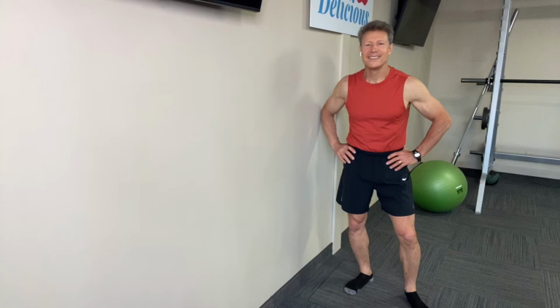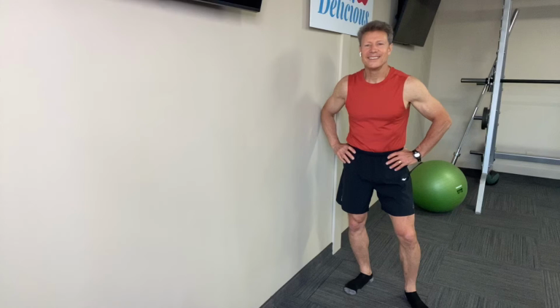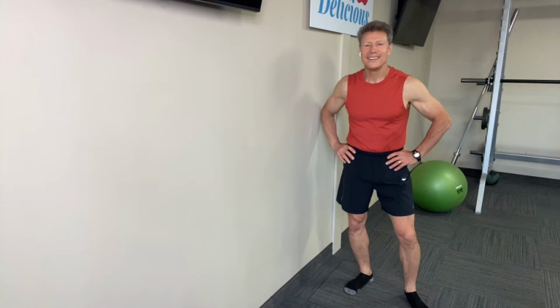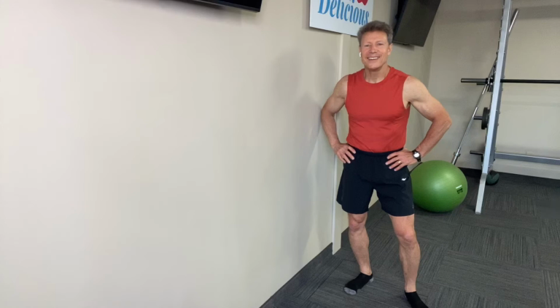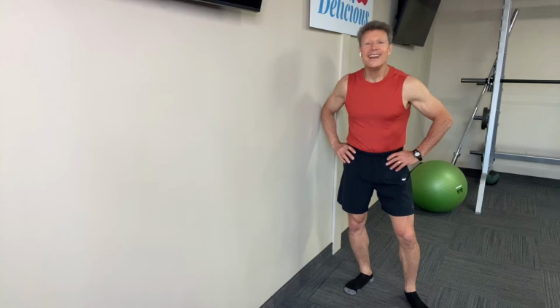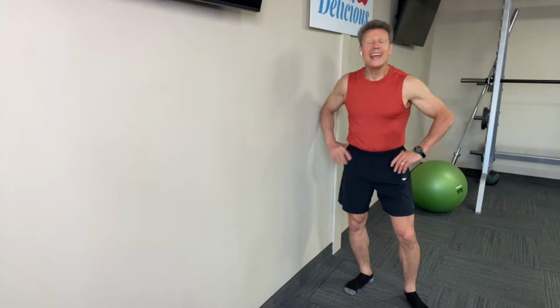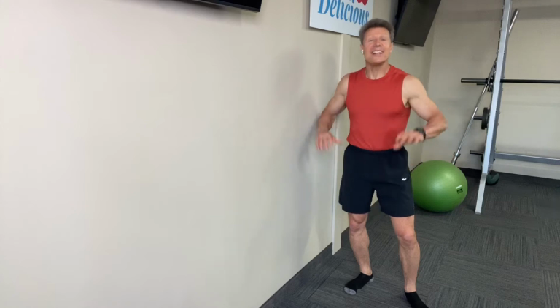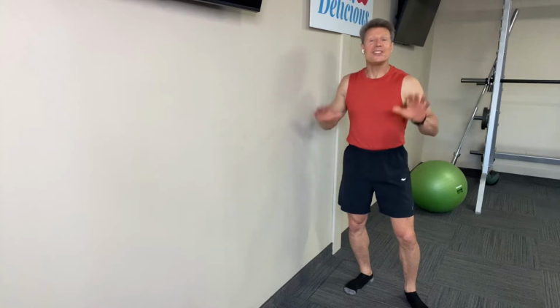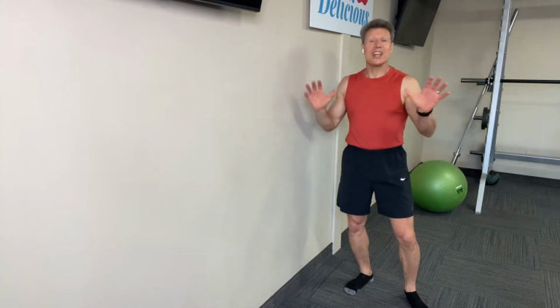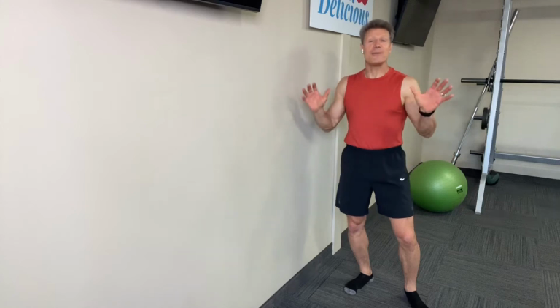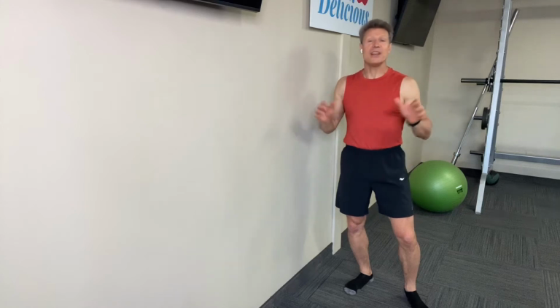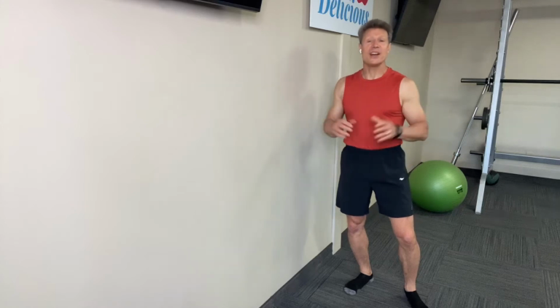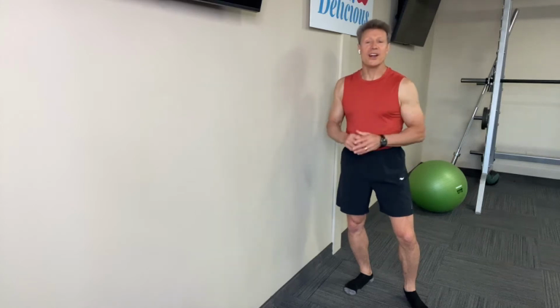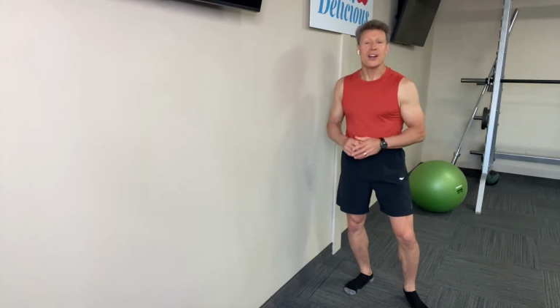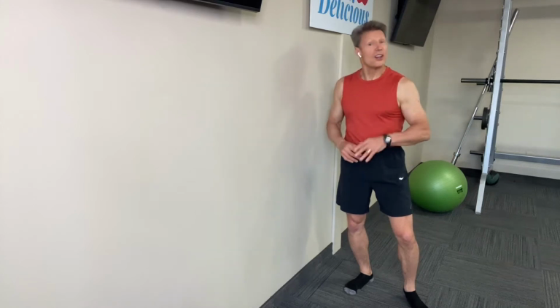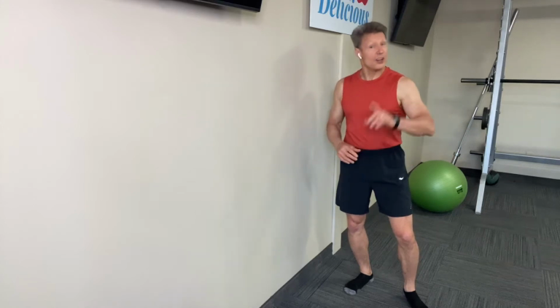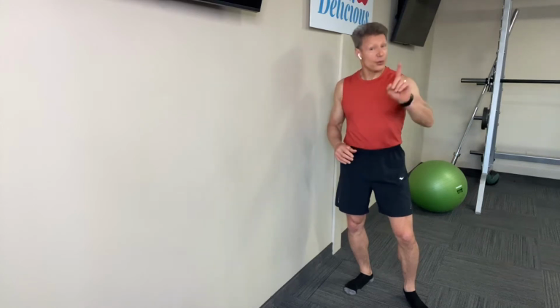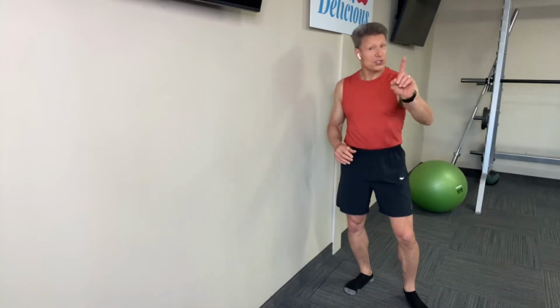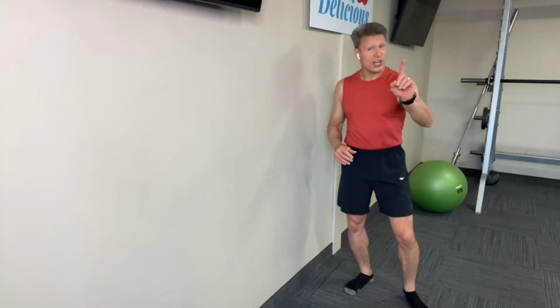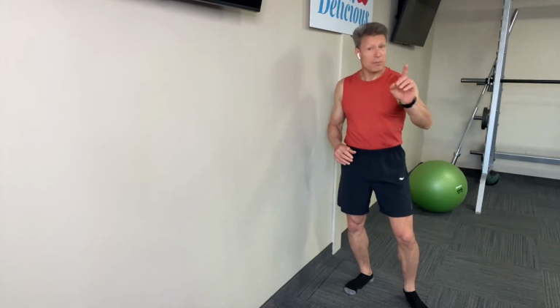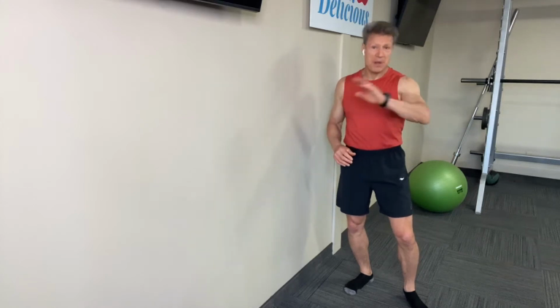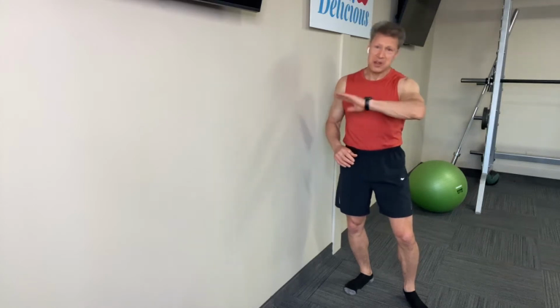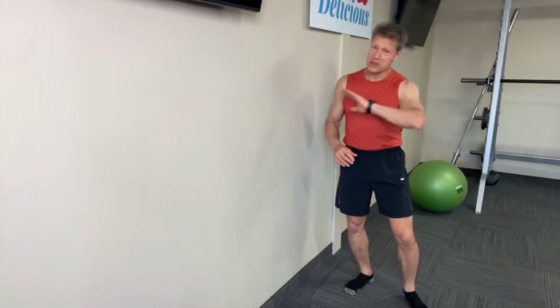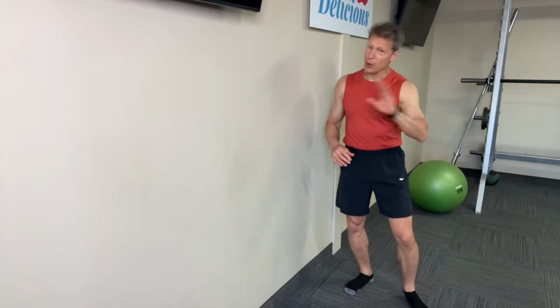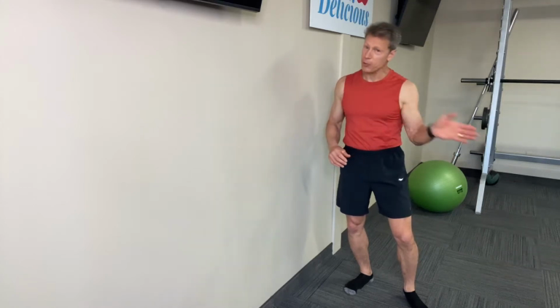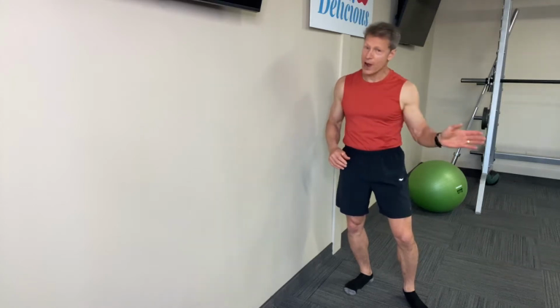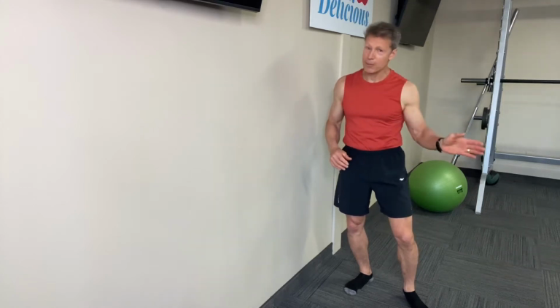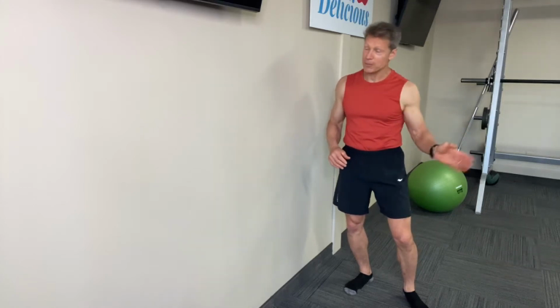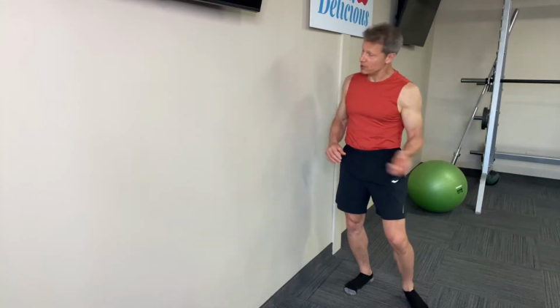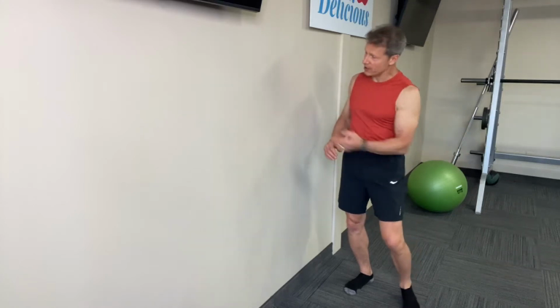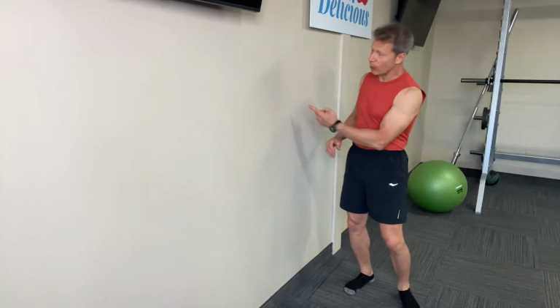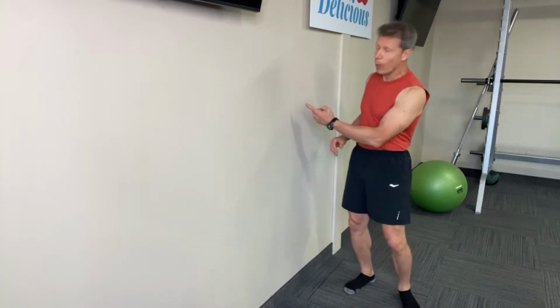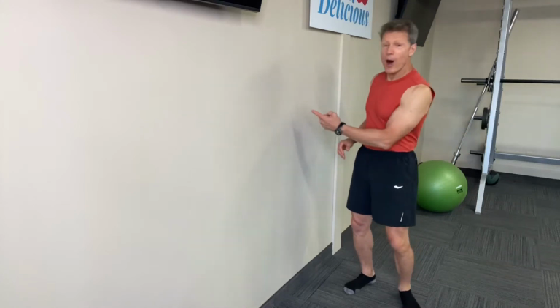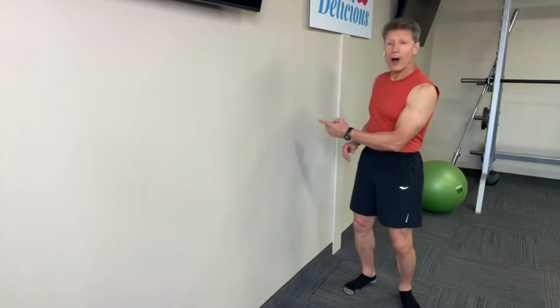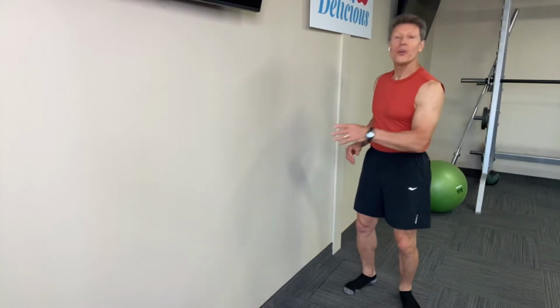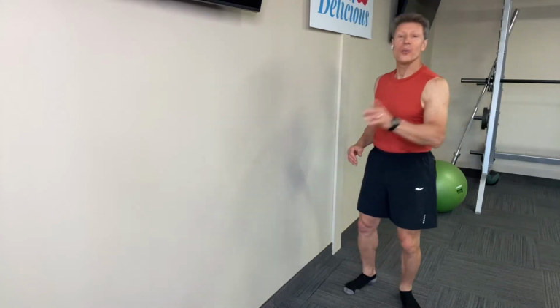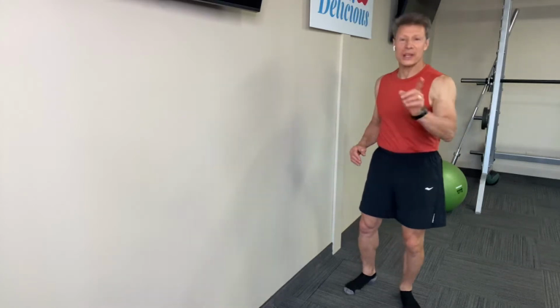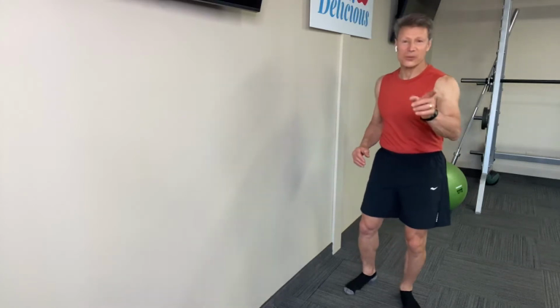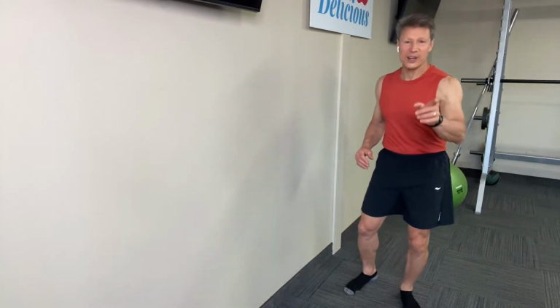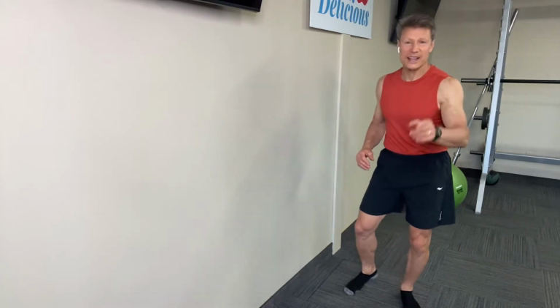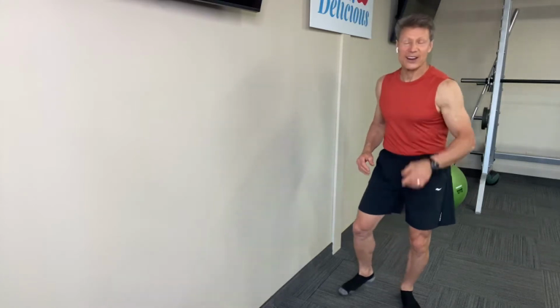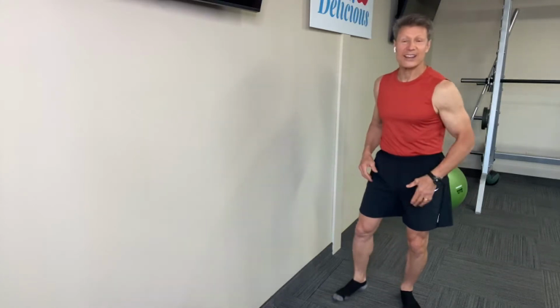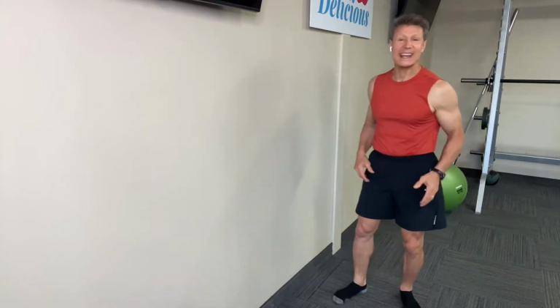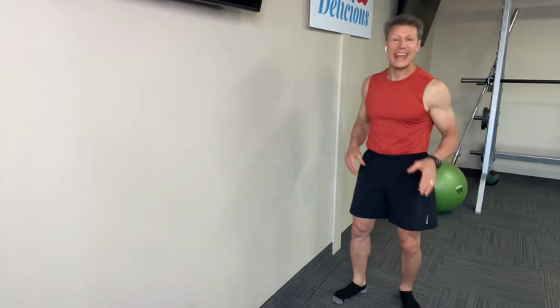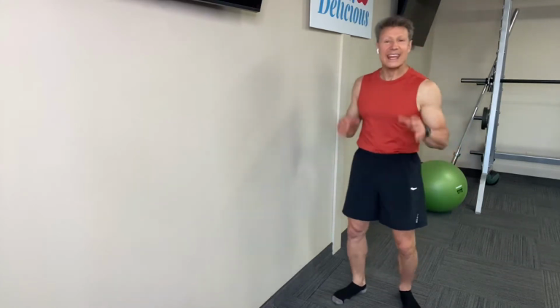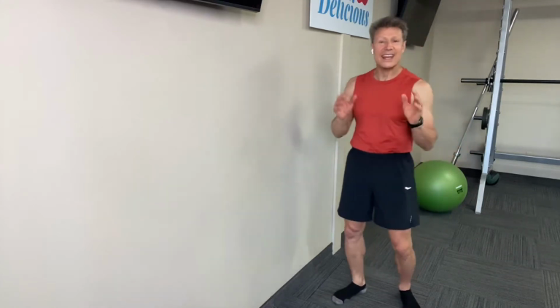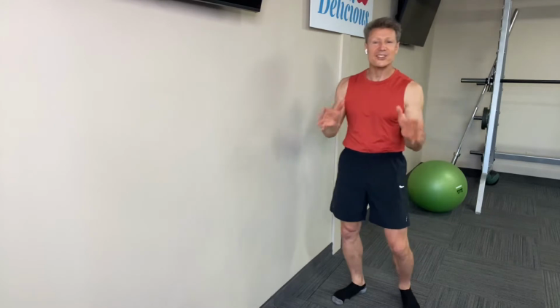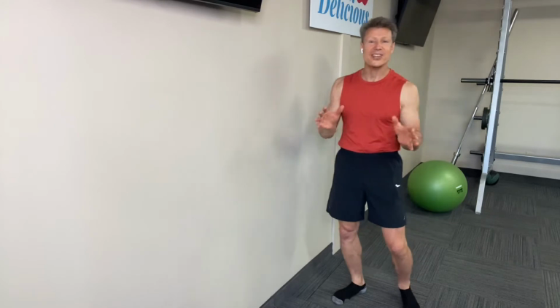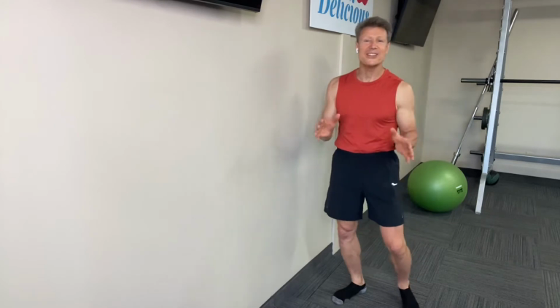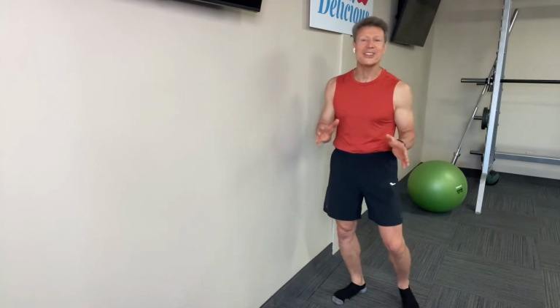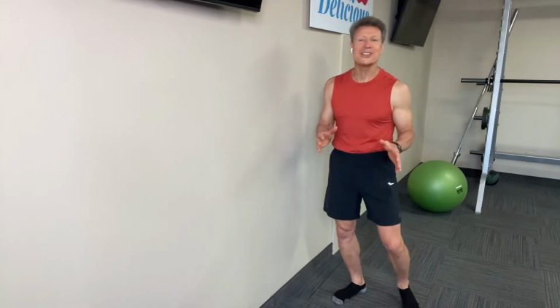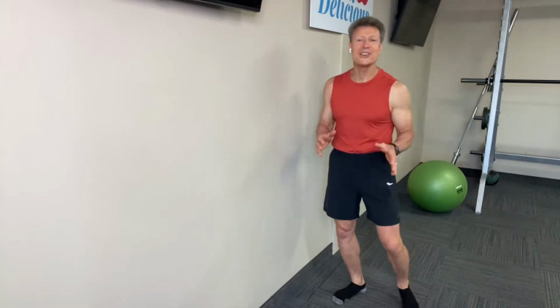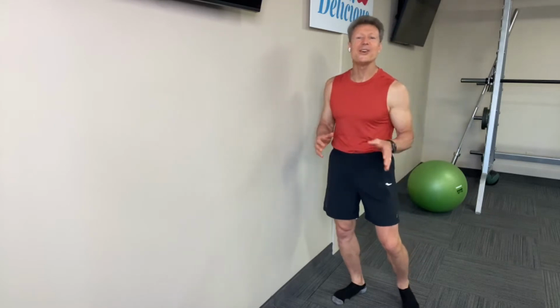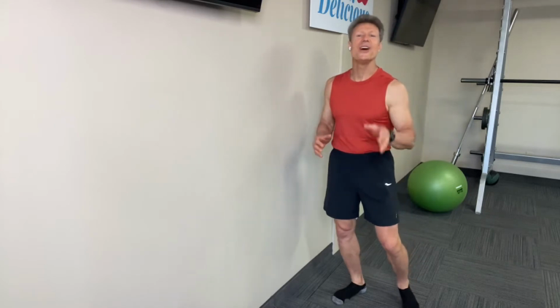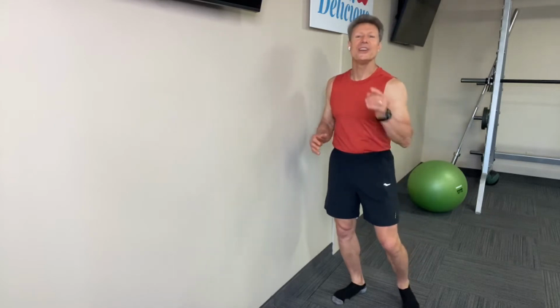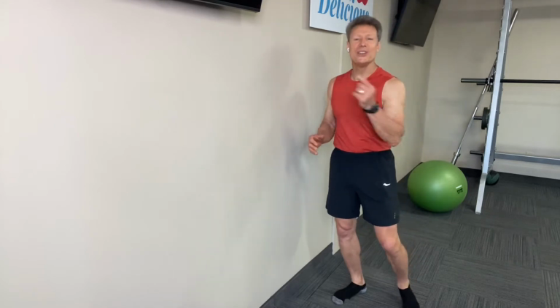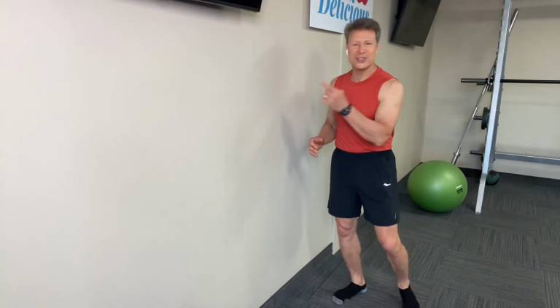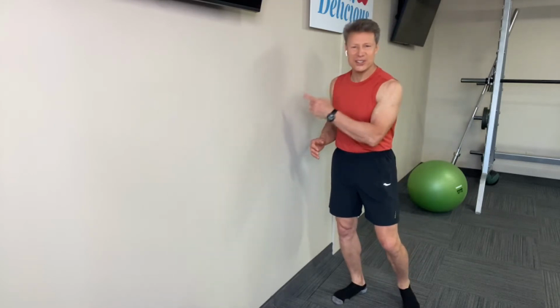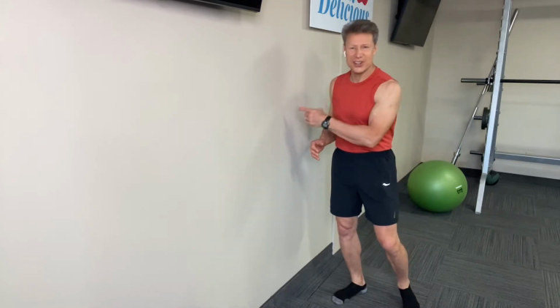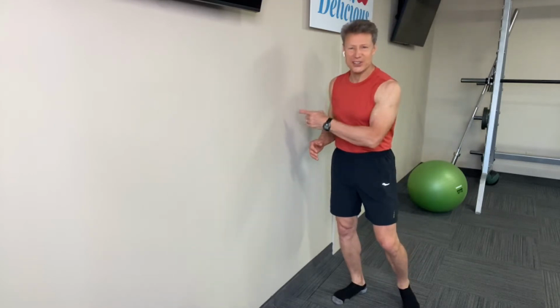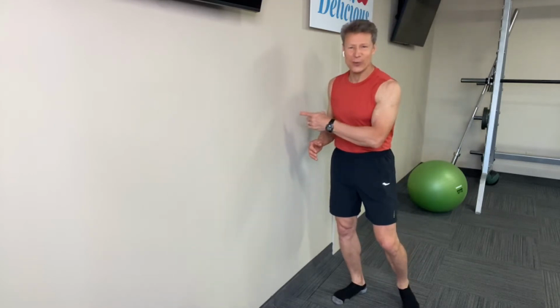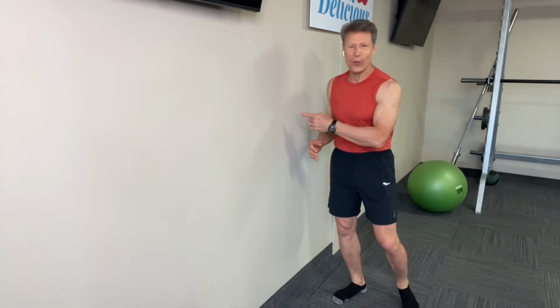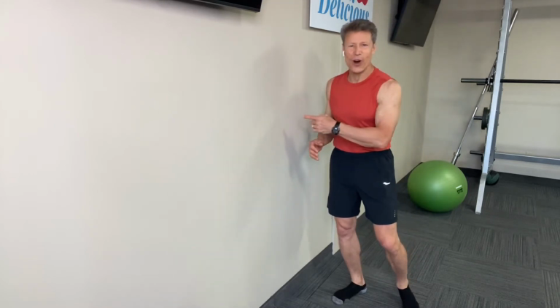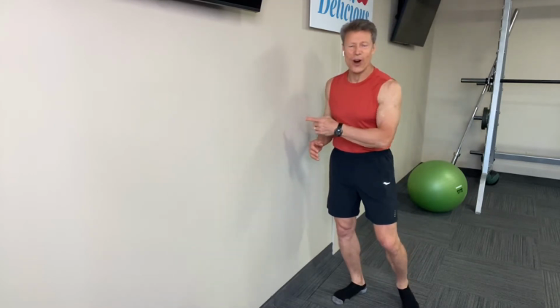Hey, it's Jamie here. No gym, no problem. You got a wall? We can work out. I got eight exercises you can do using just the wall.